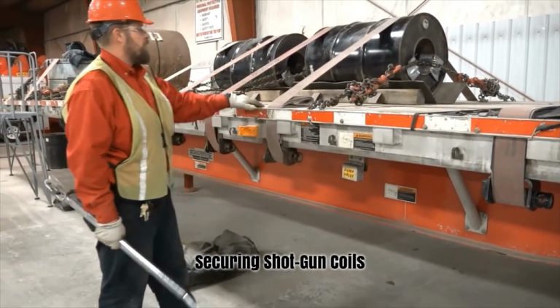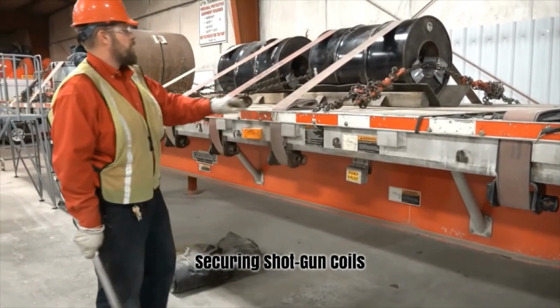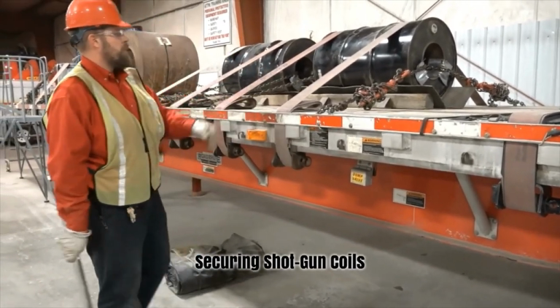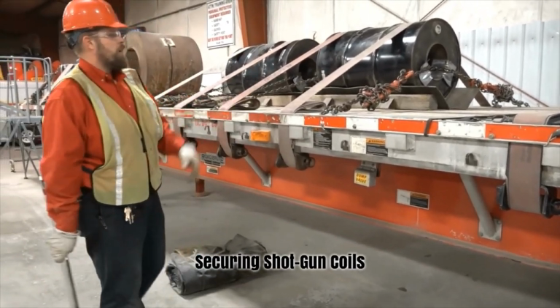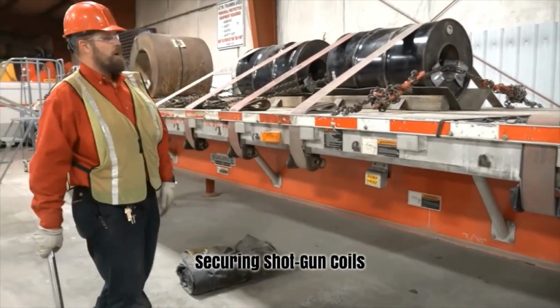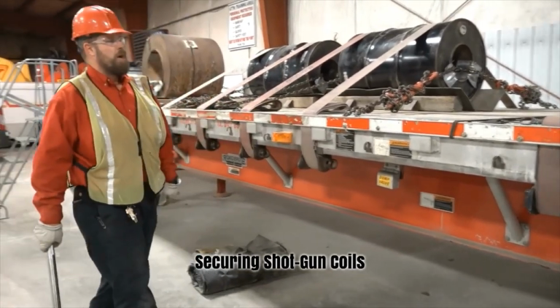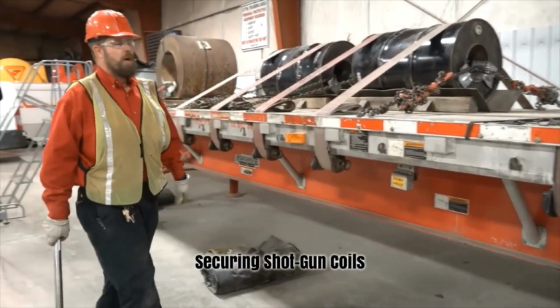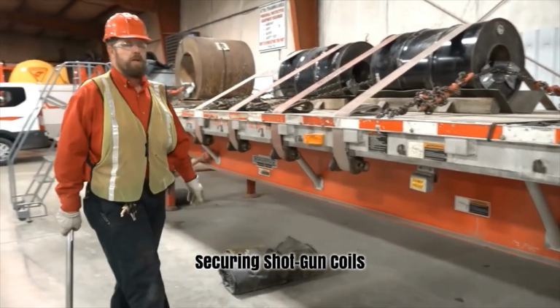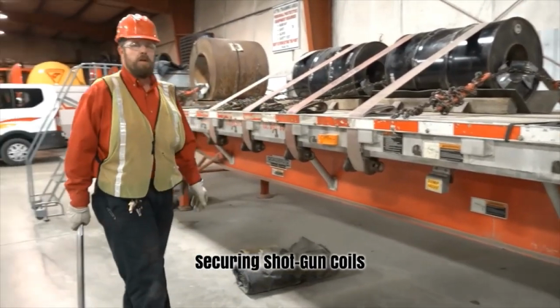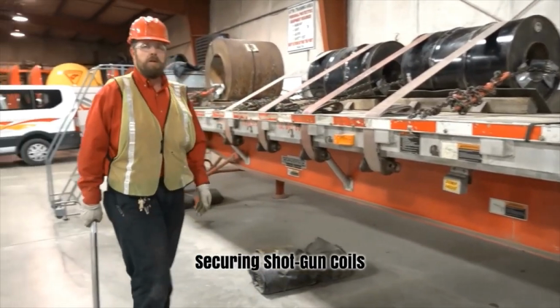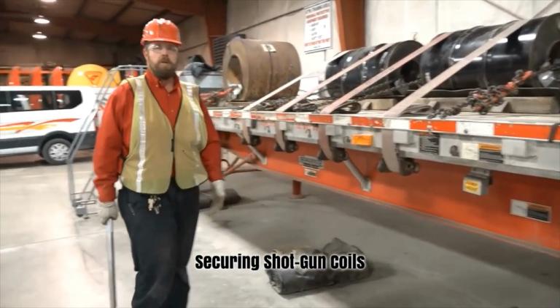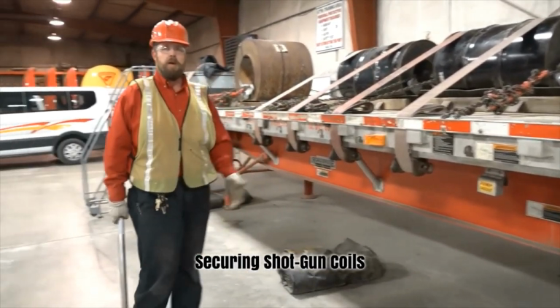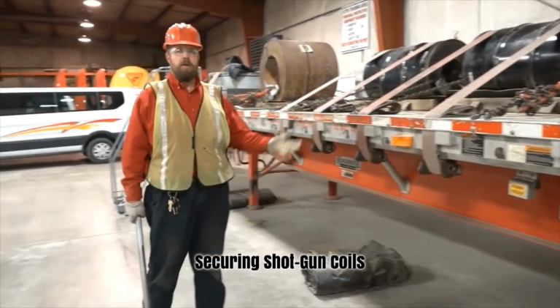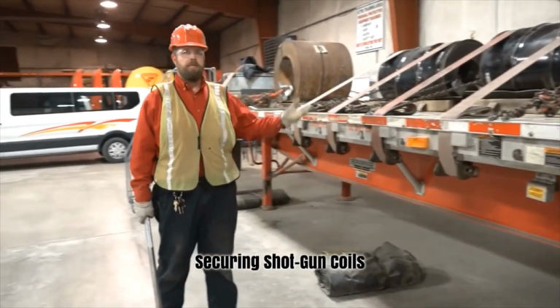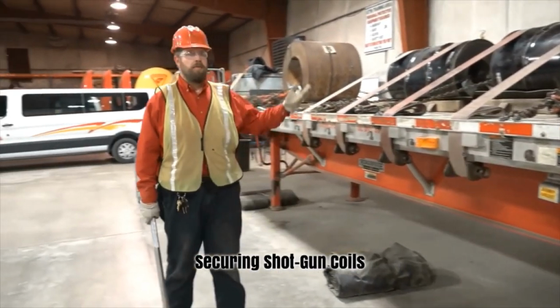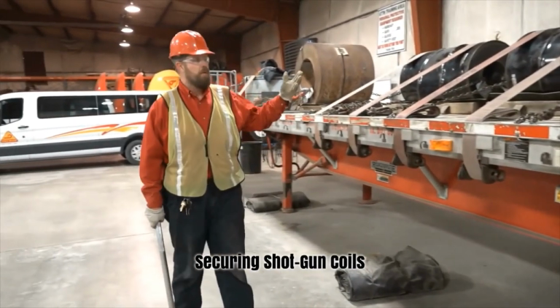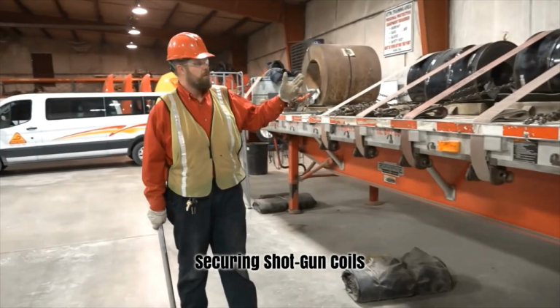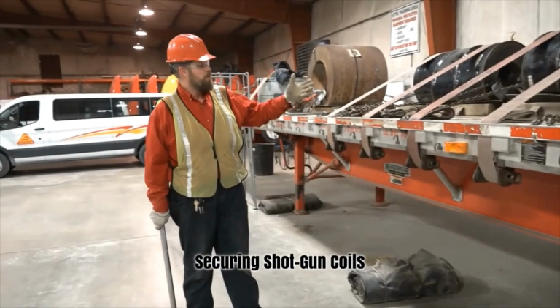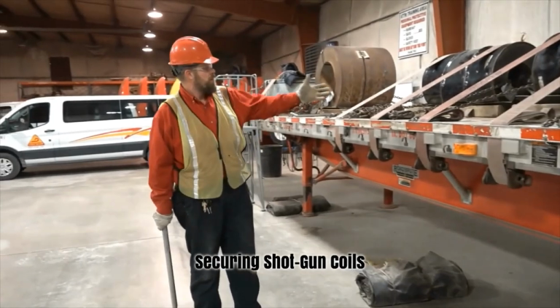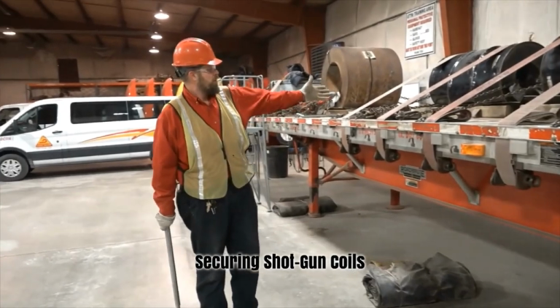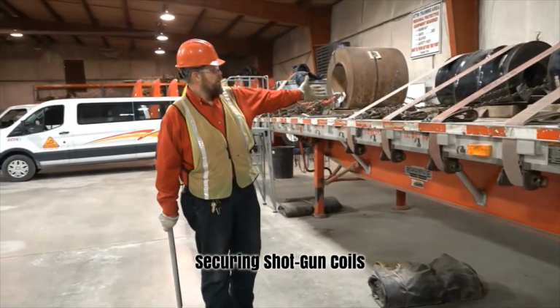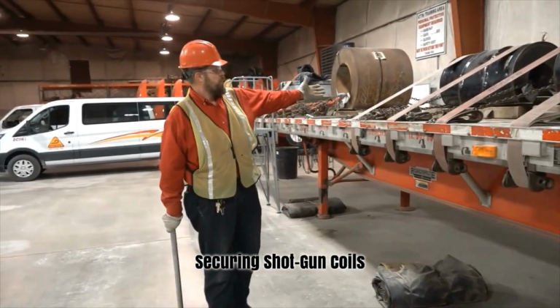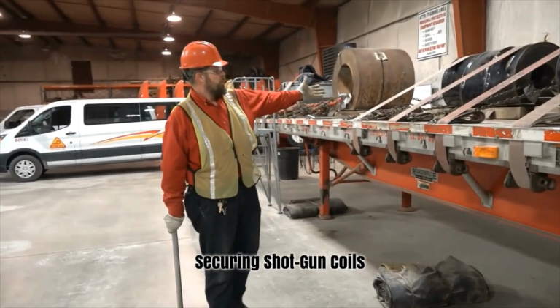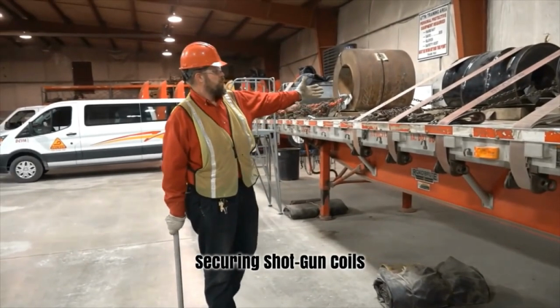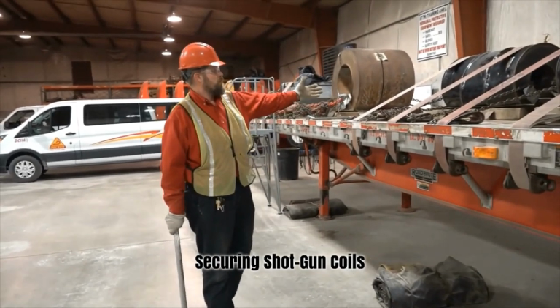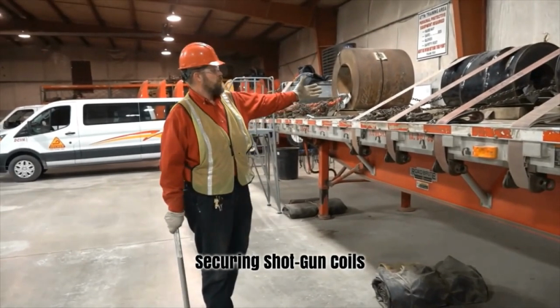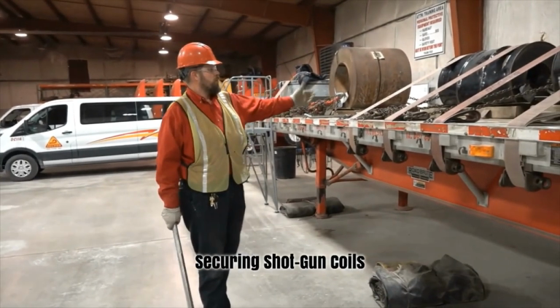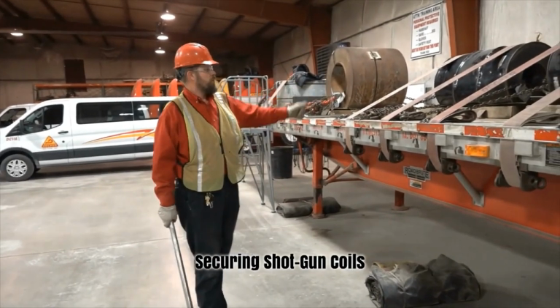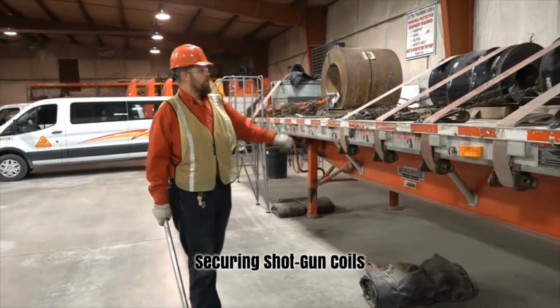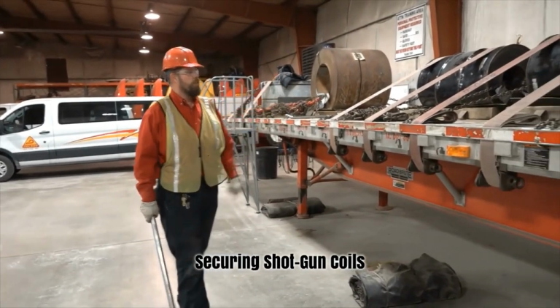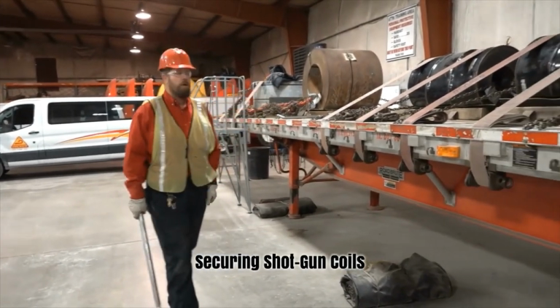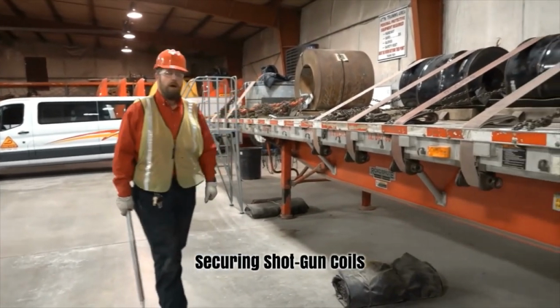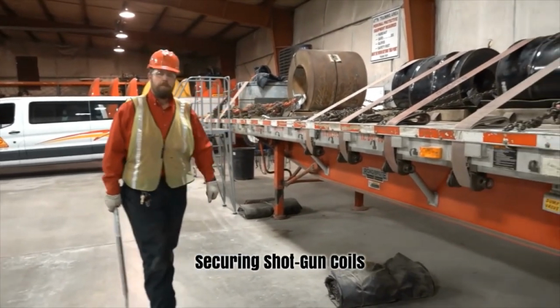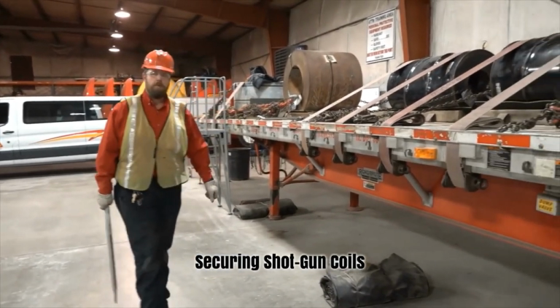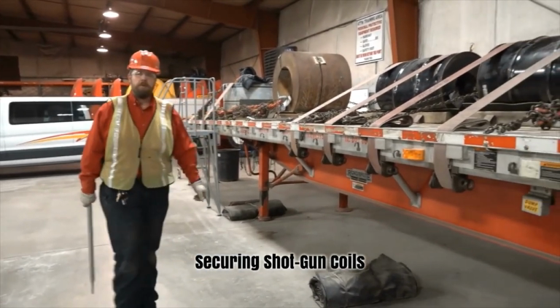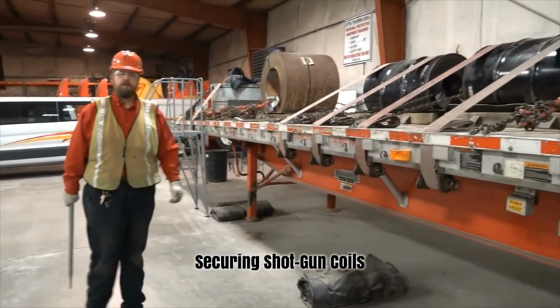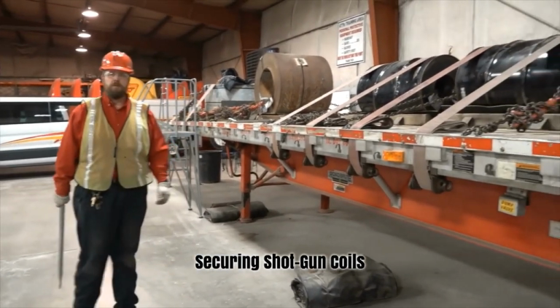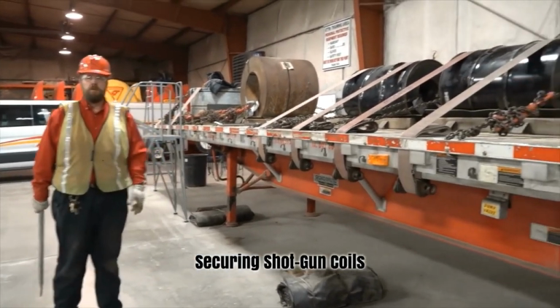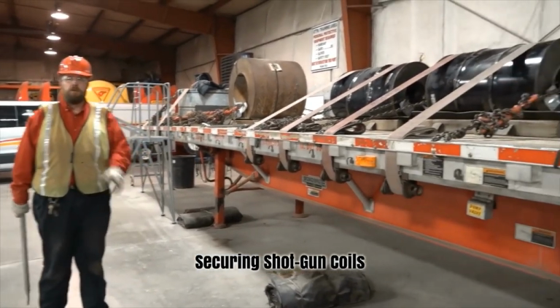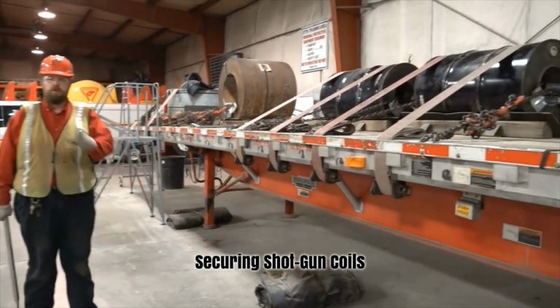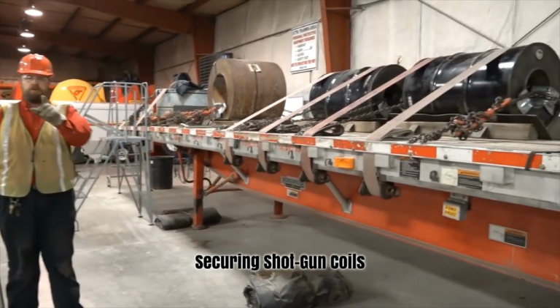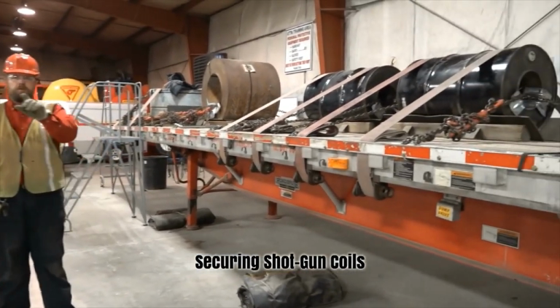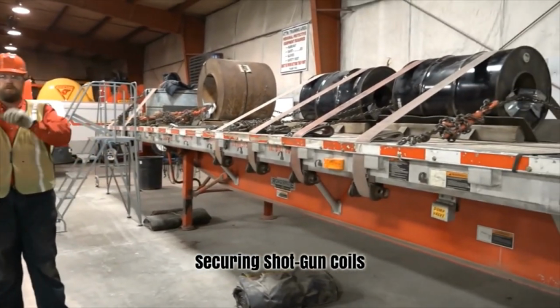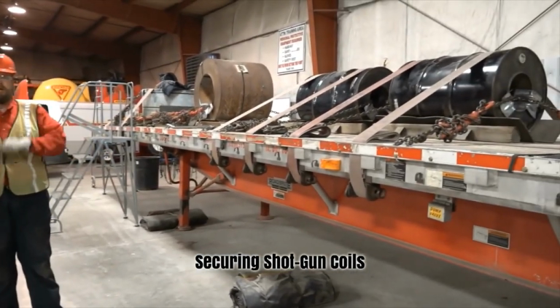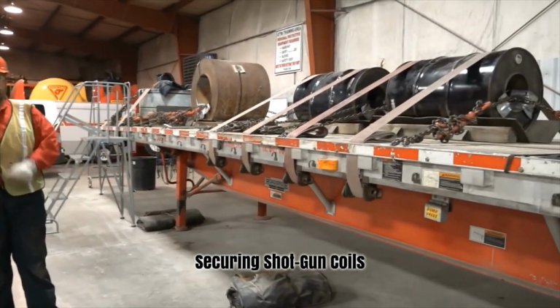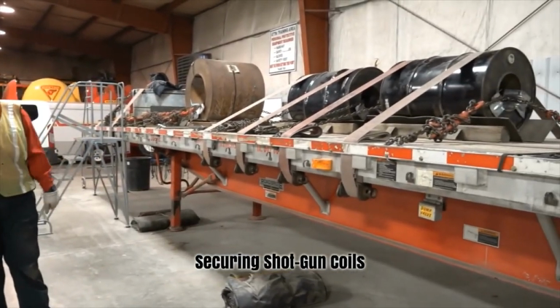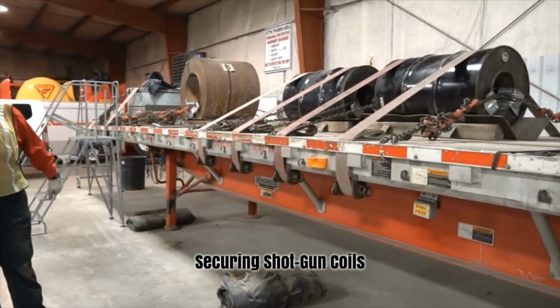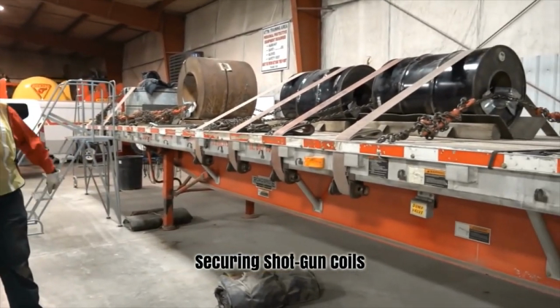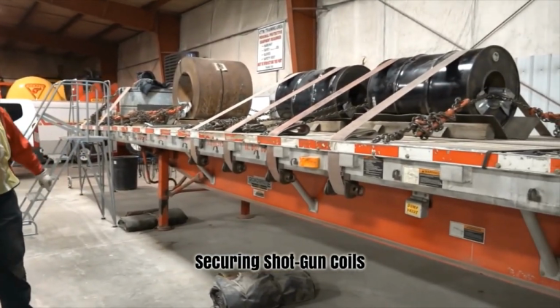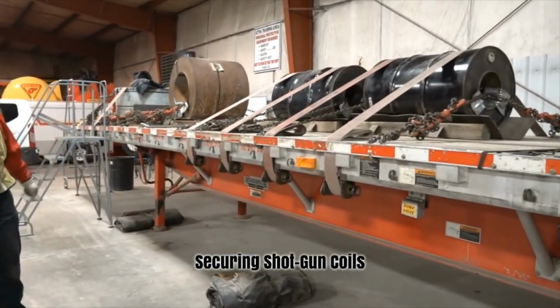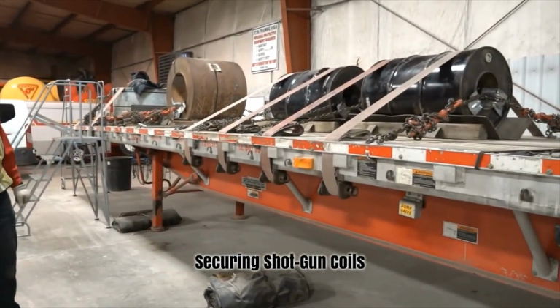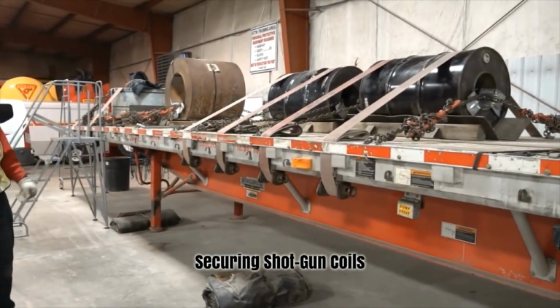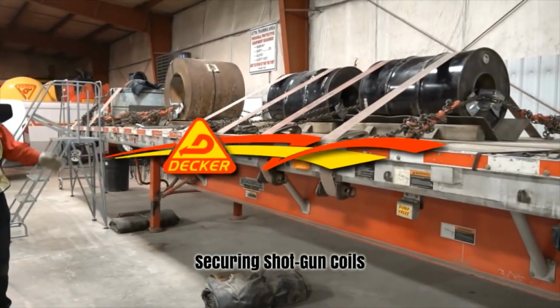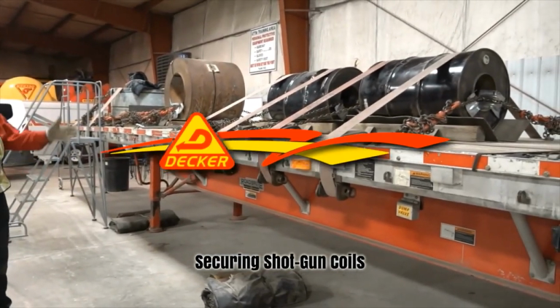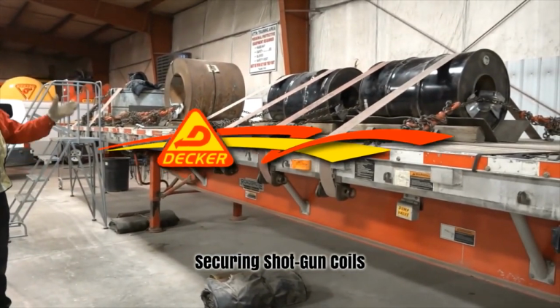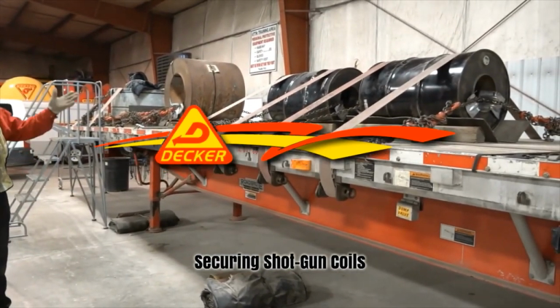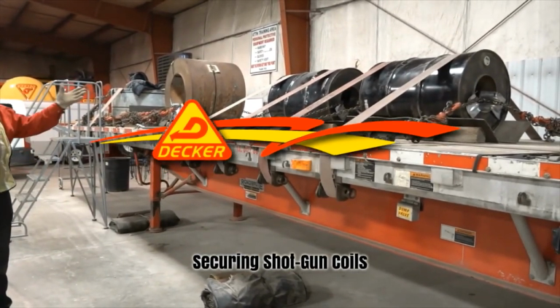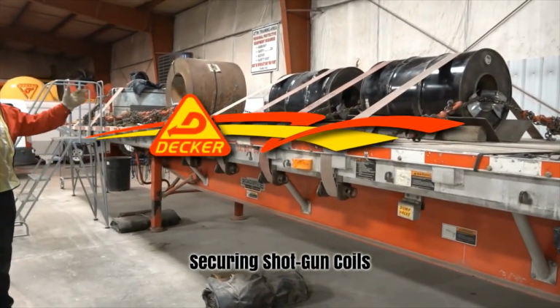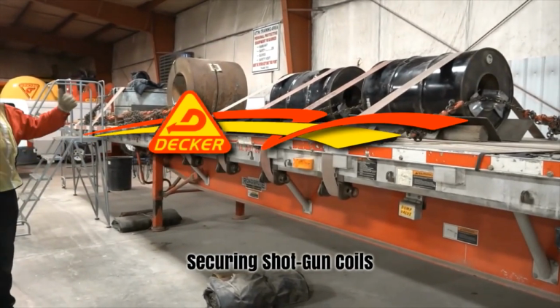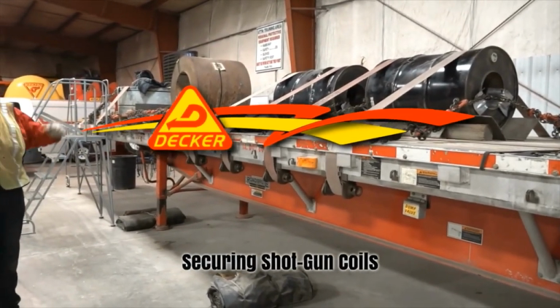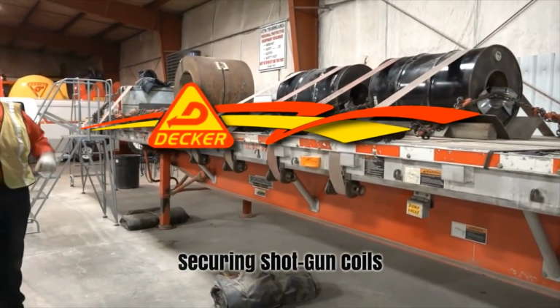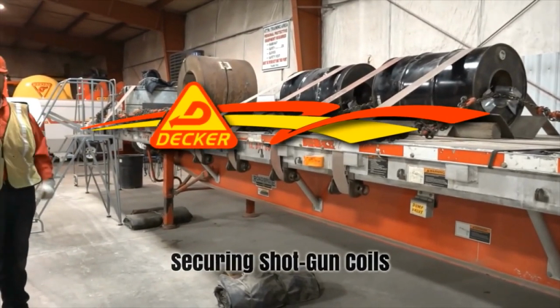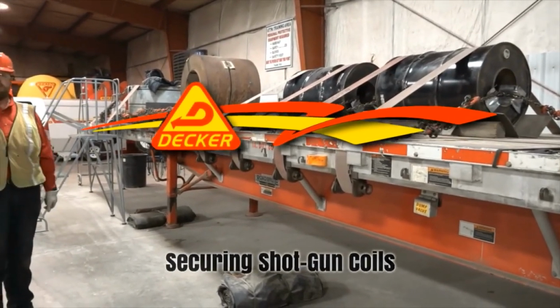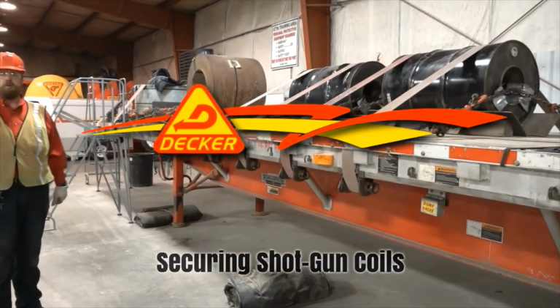And there you have two properly secured two-decker standard shotgun coils.